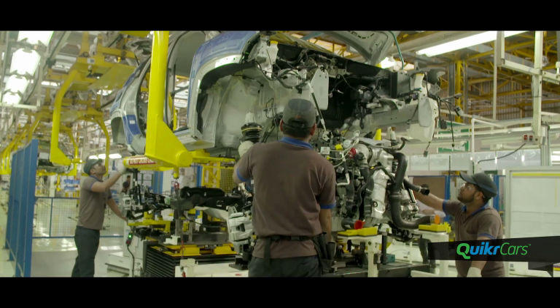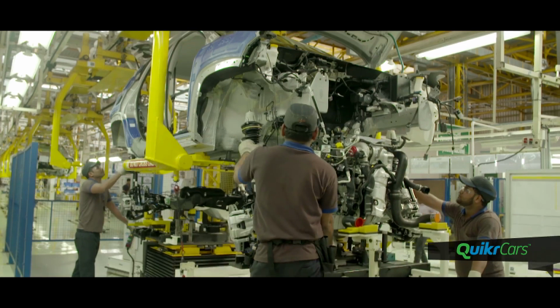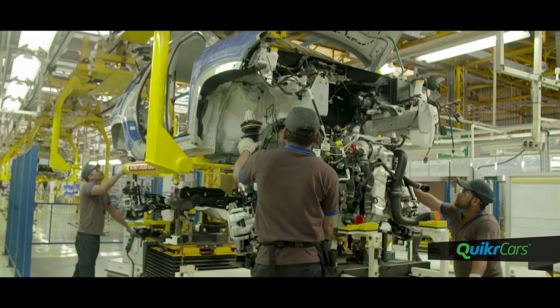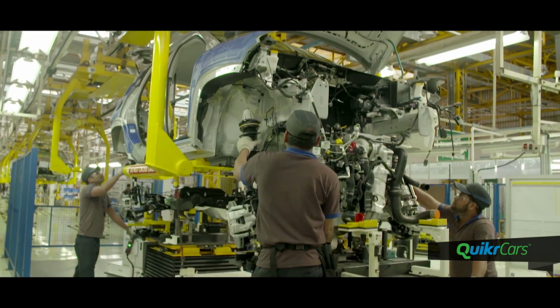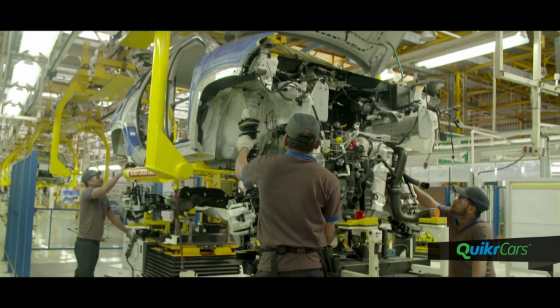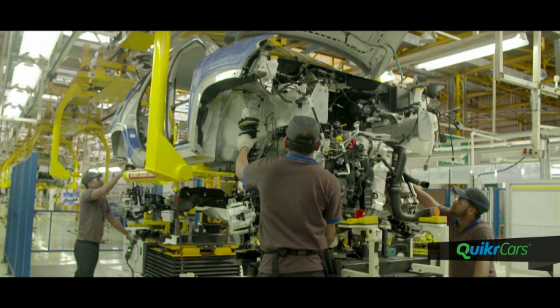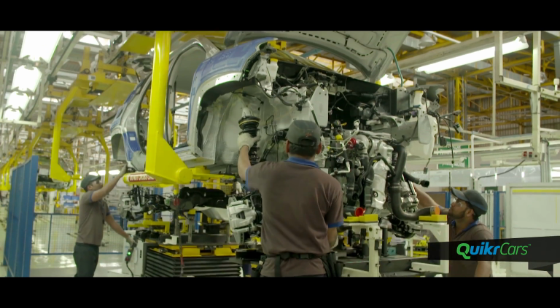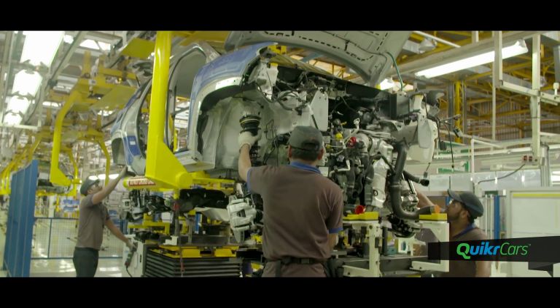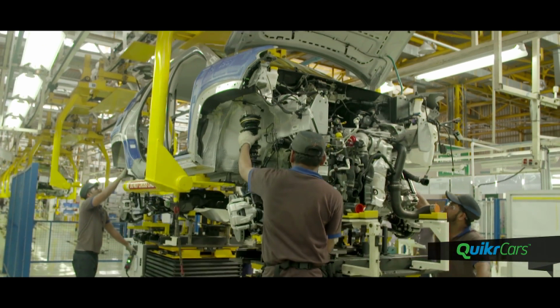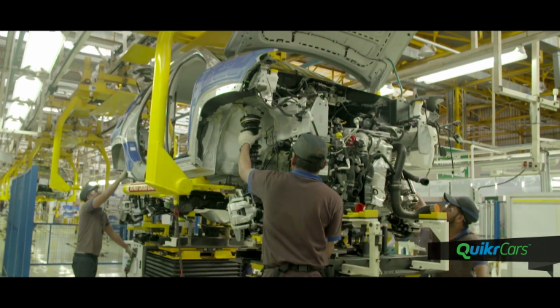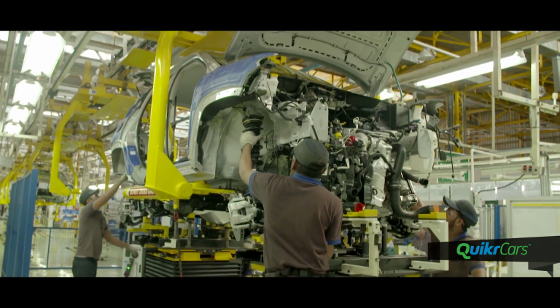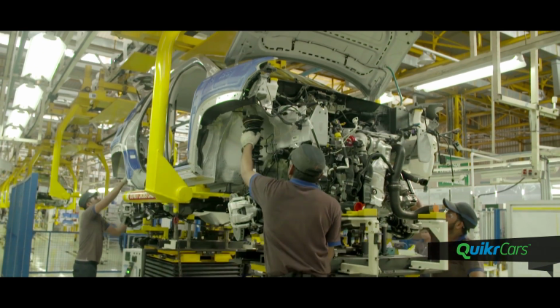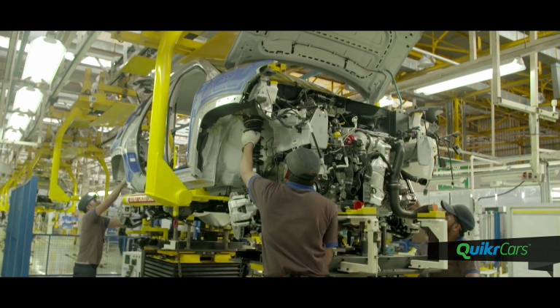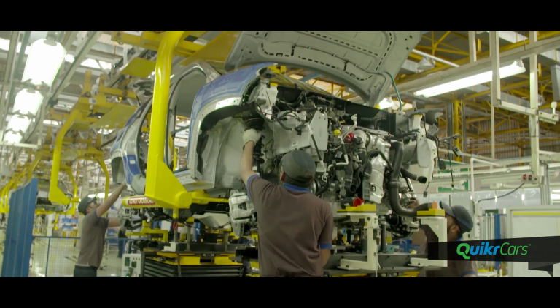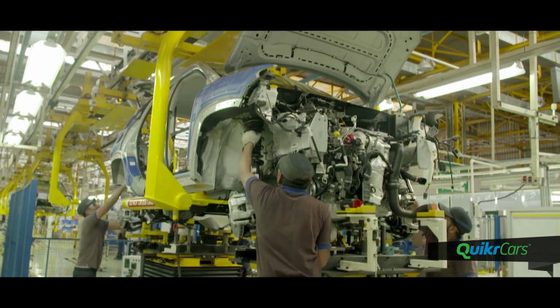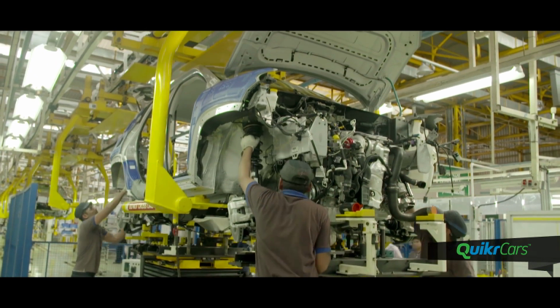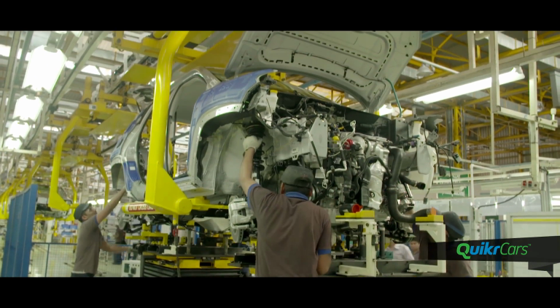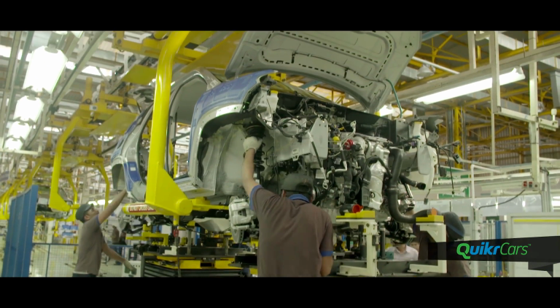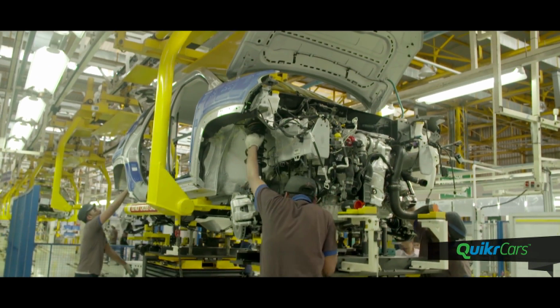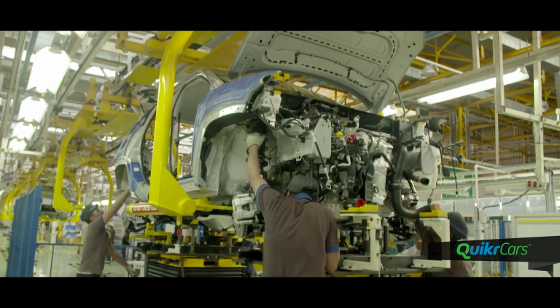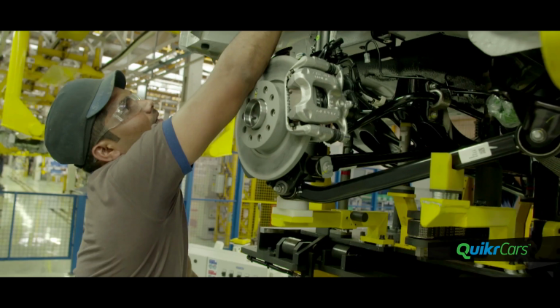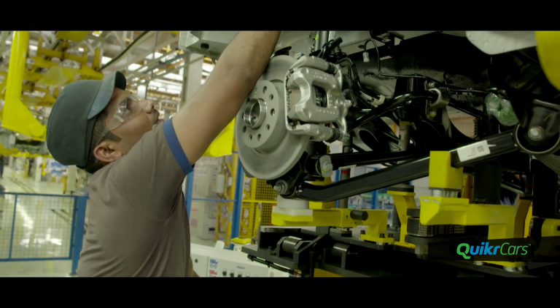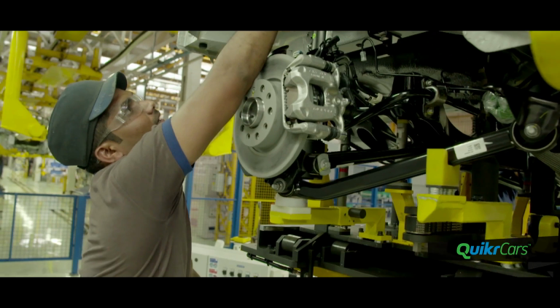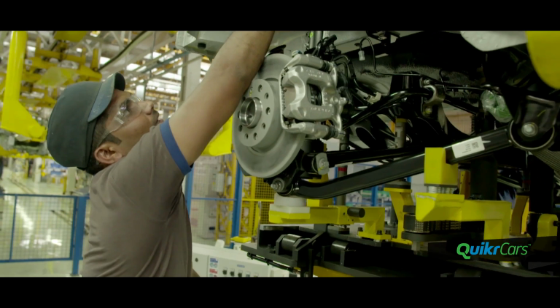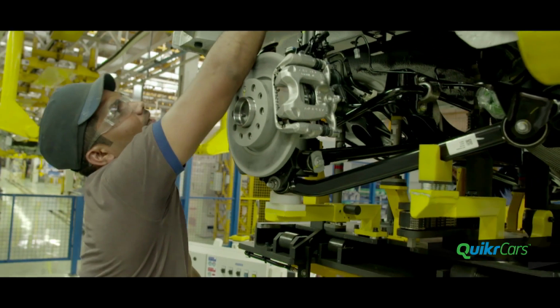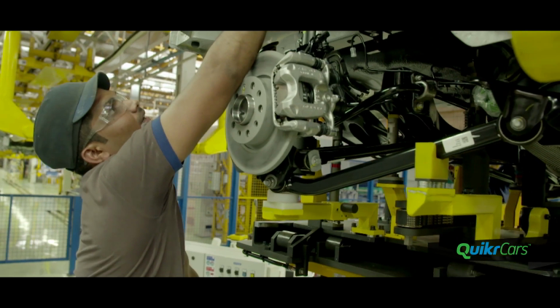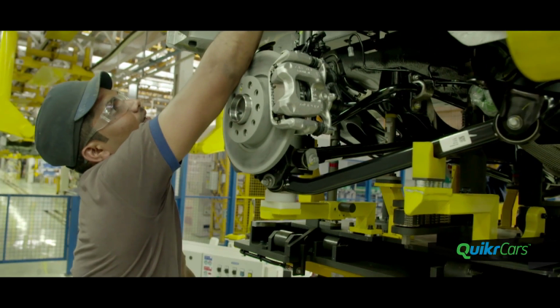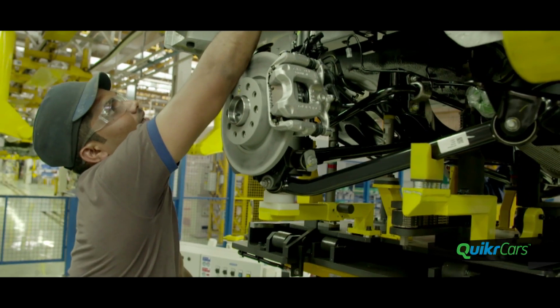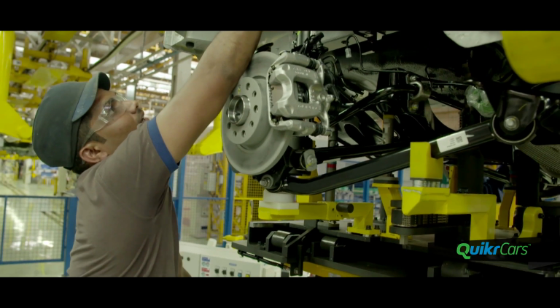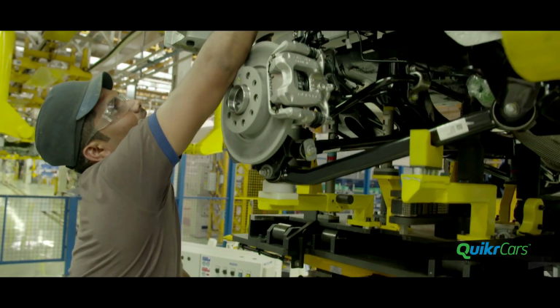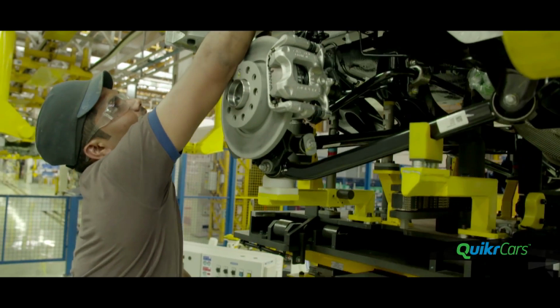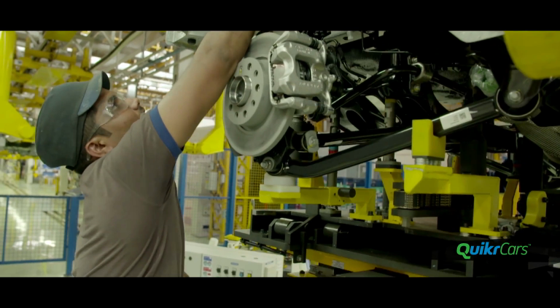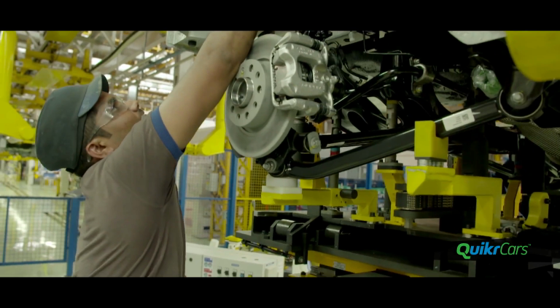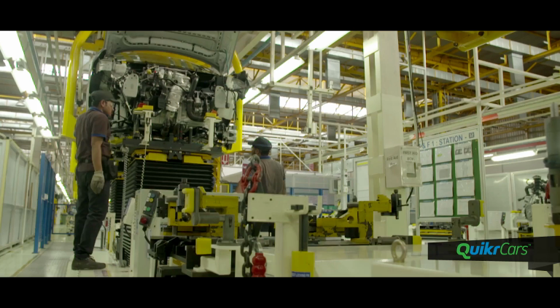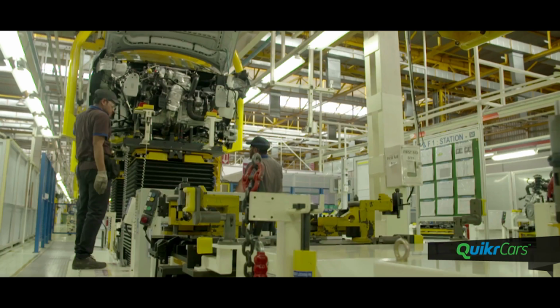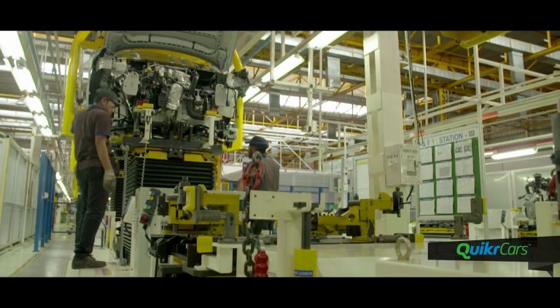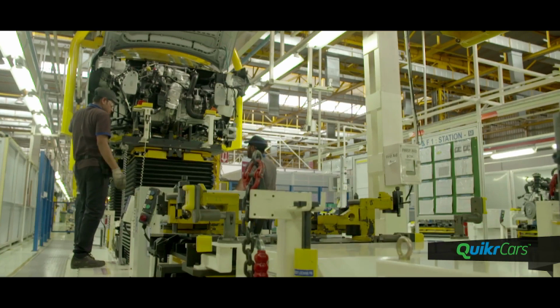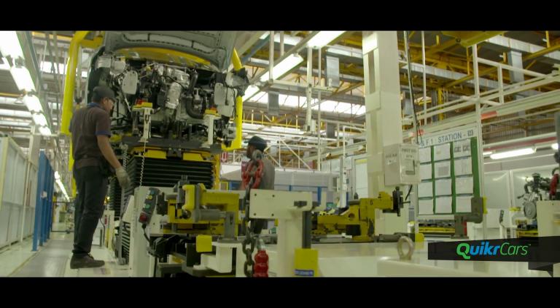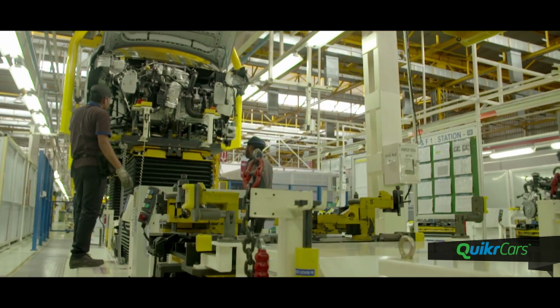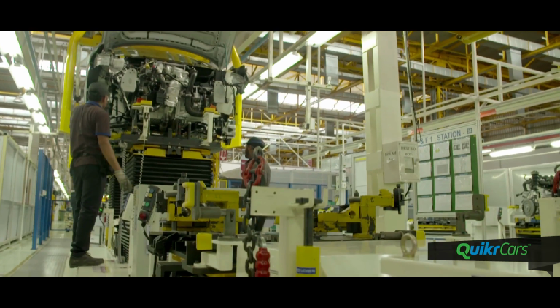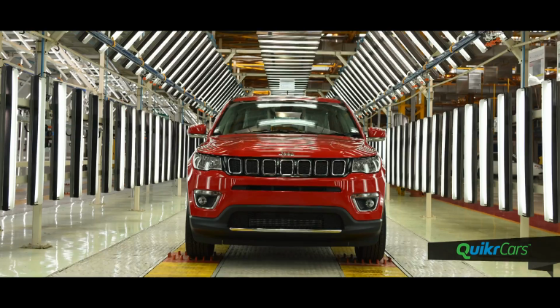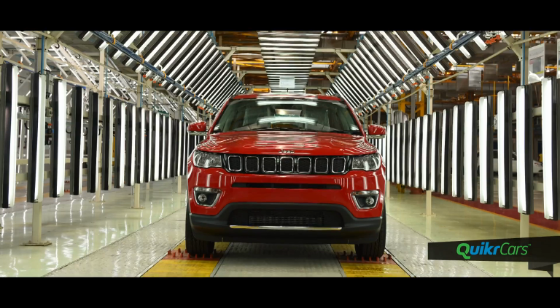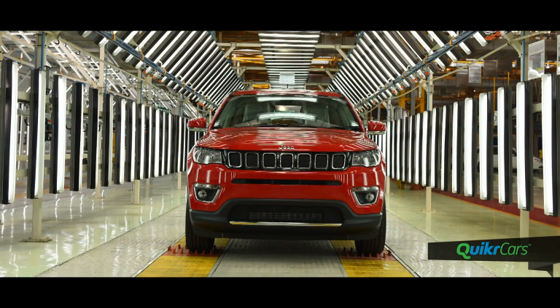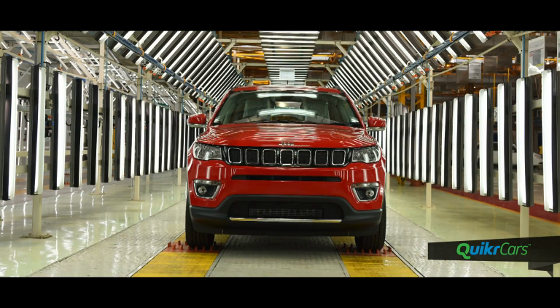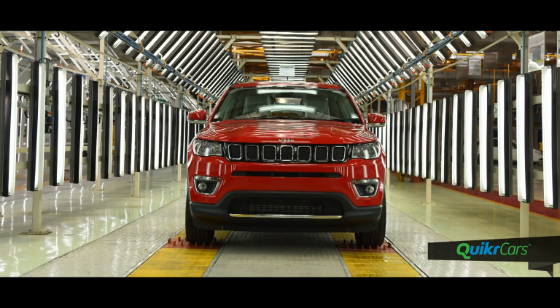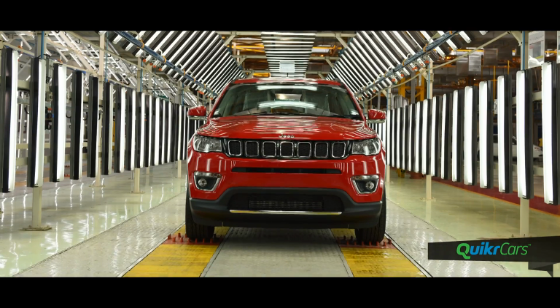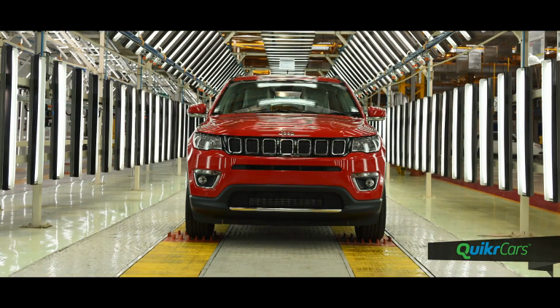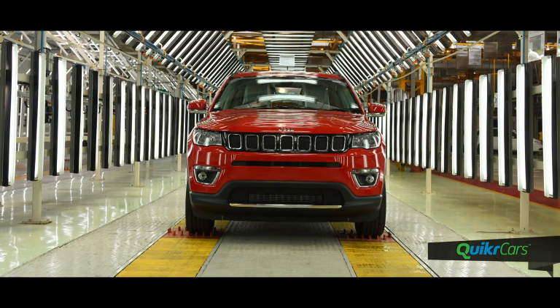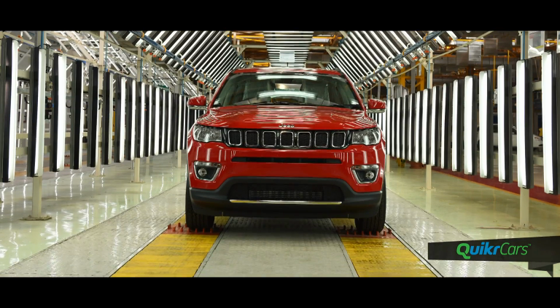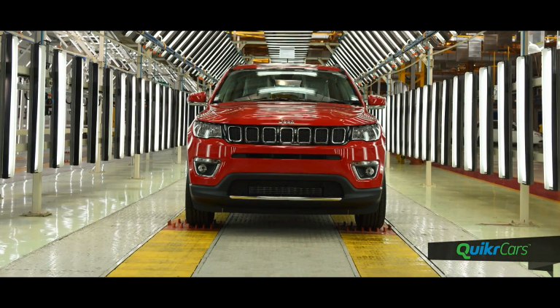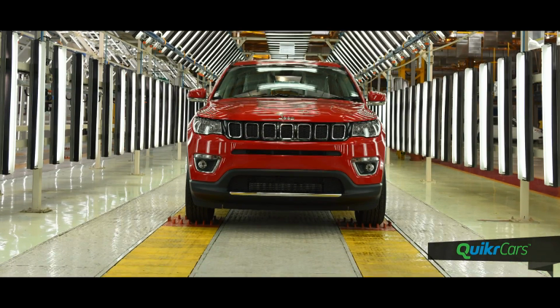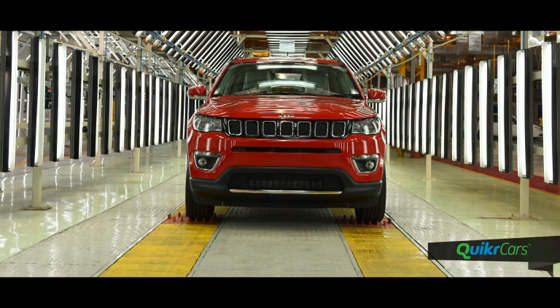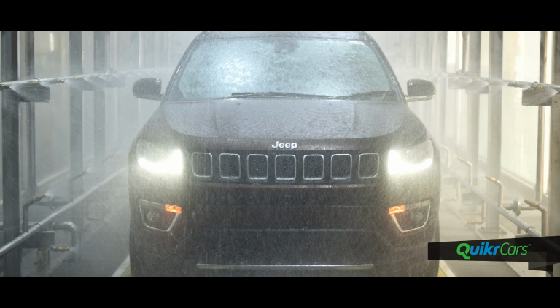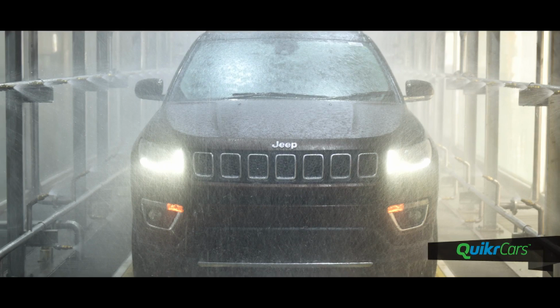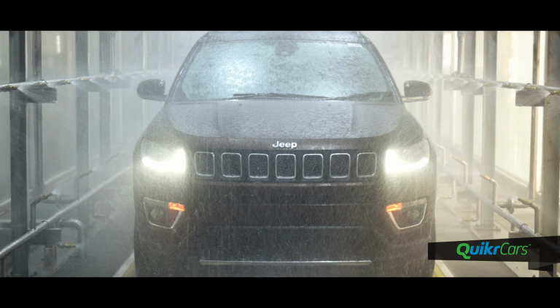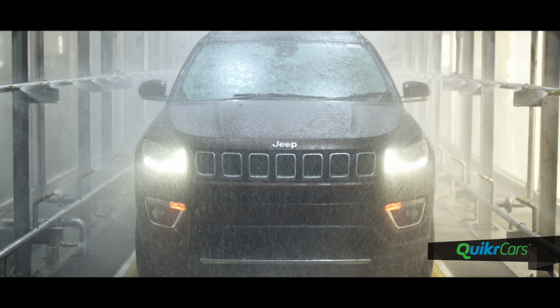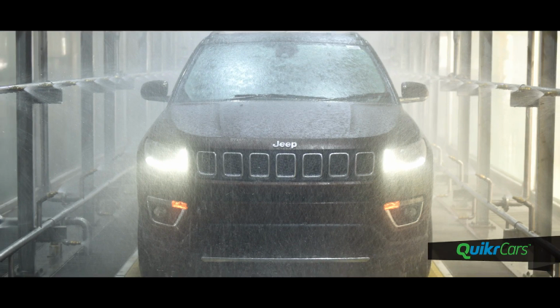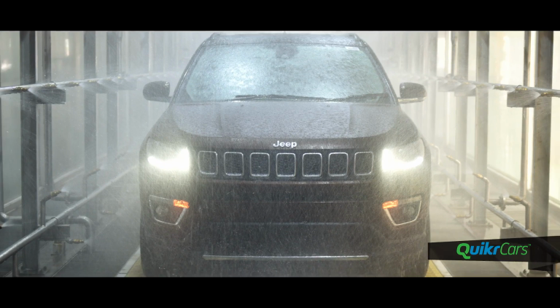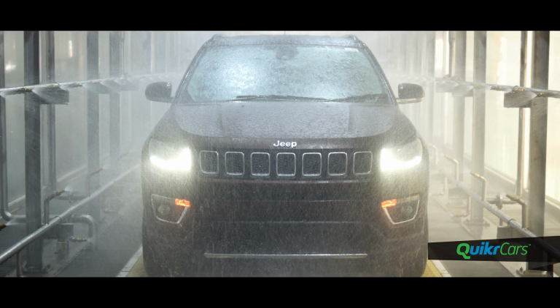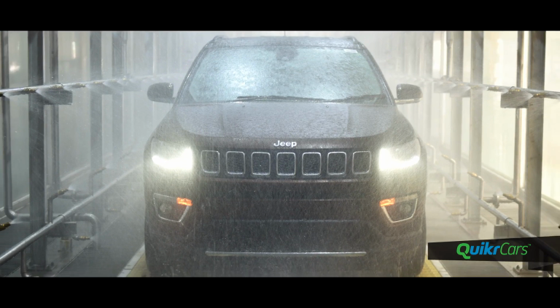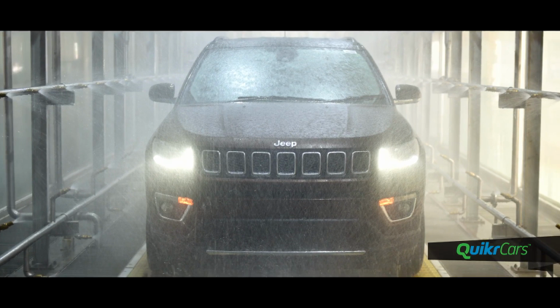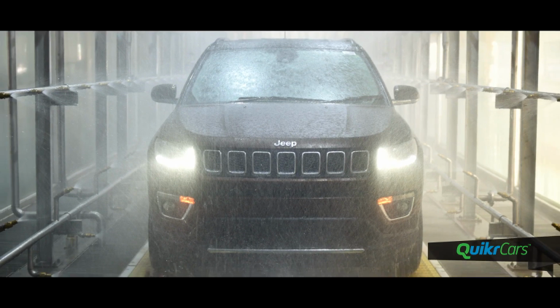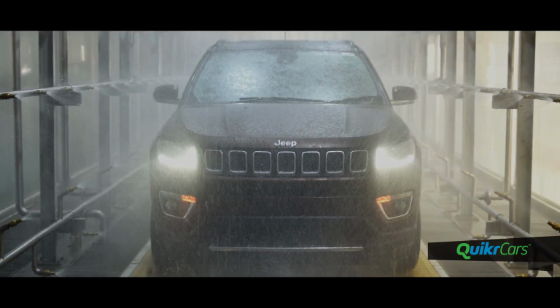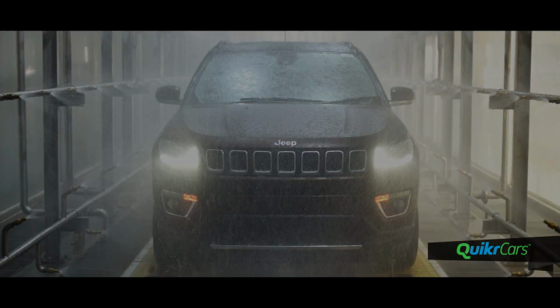Decking is the process where the powertrain is bolted to the body, and the Compass then goes for final assembly, roller check, shower check and testing.